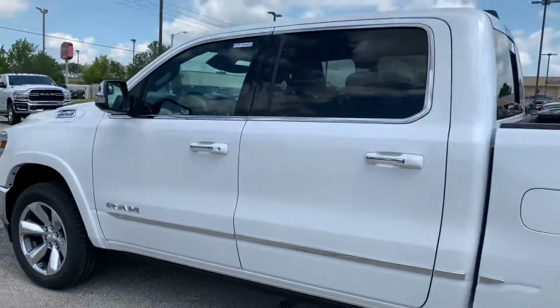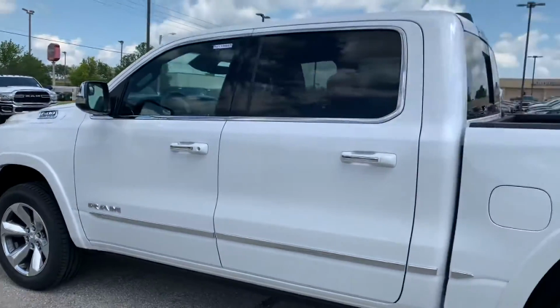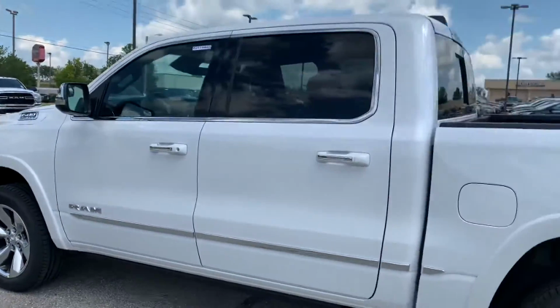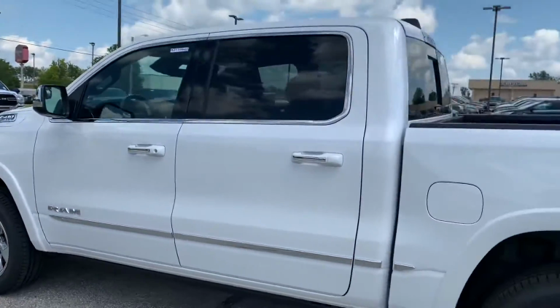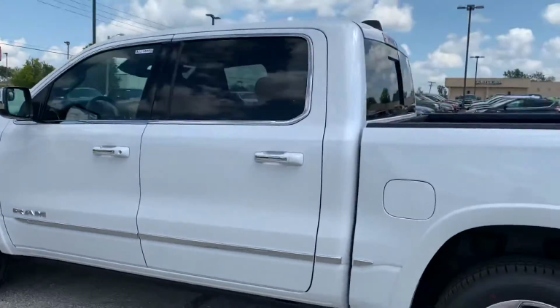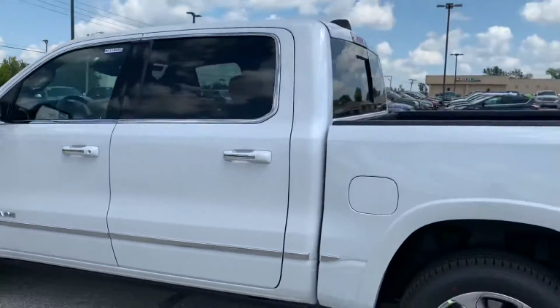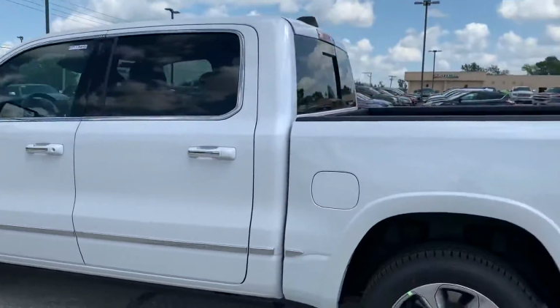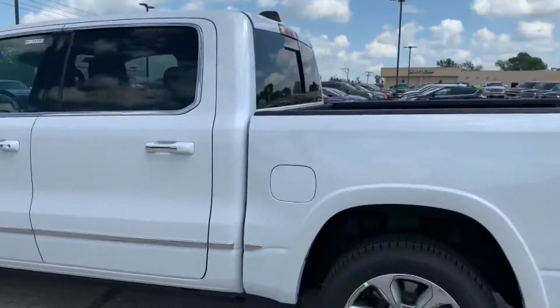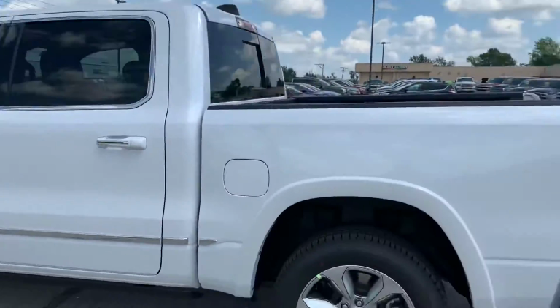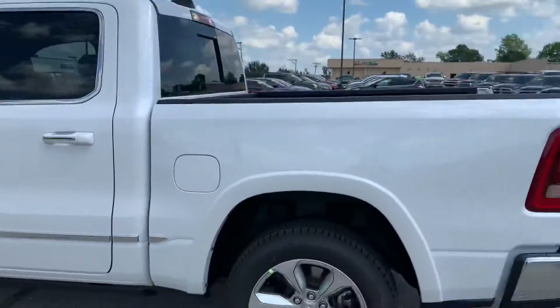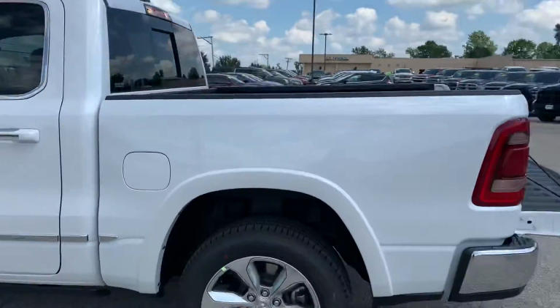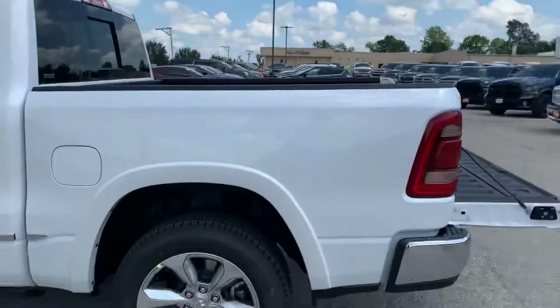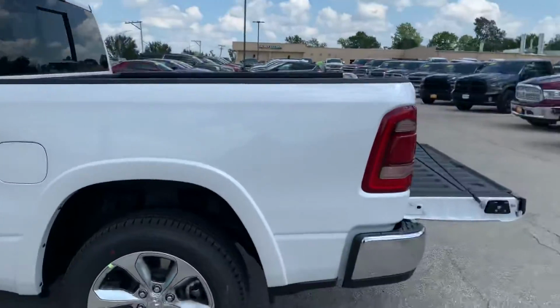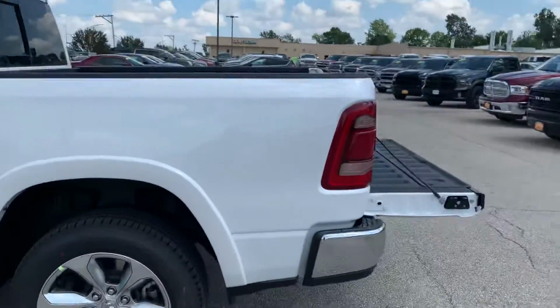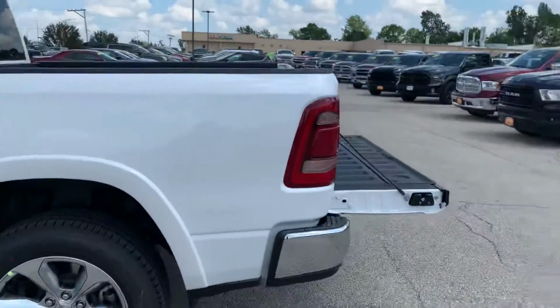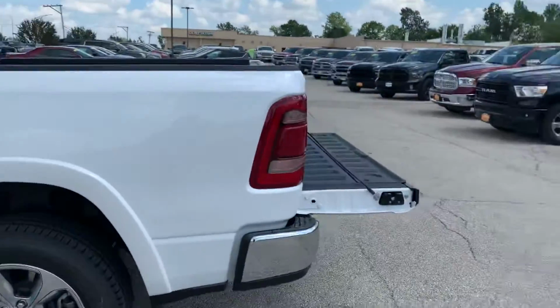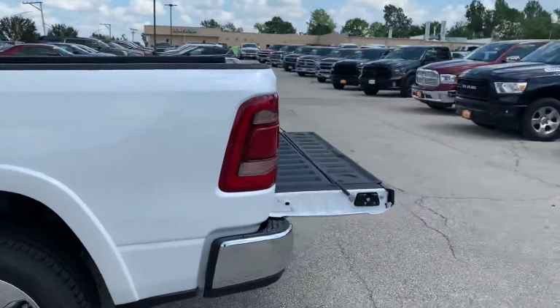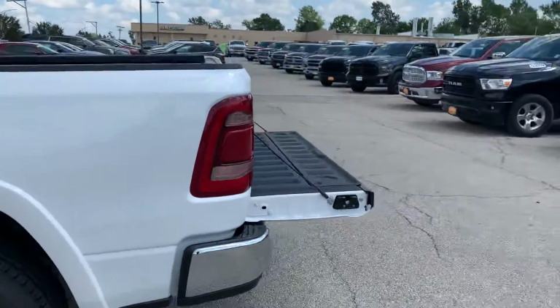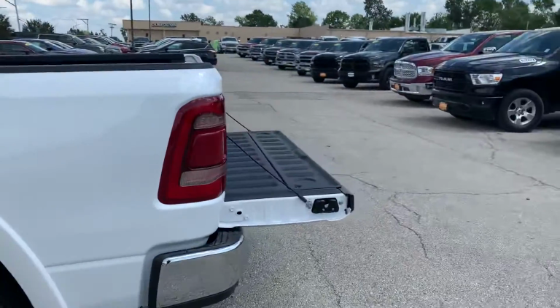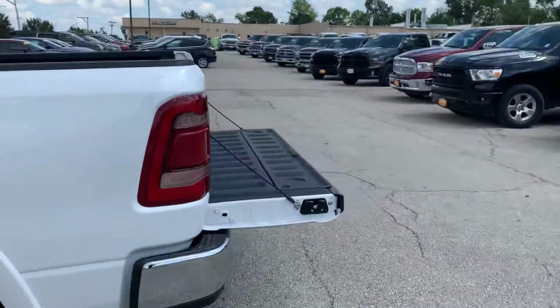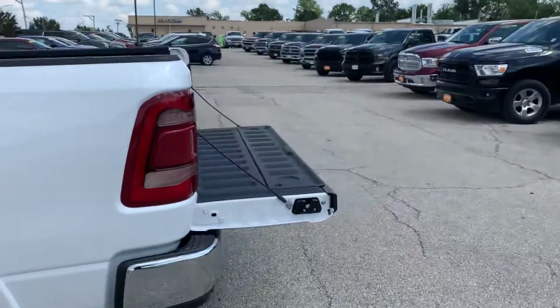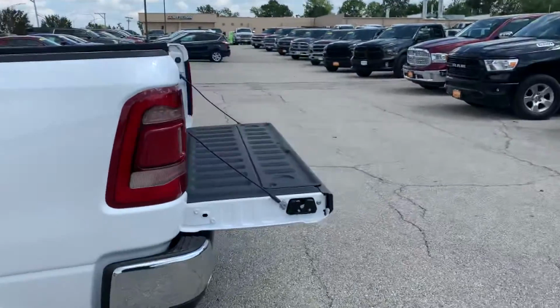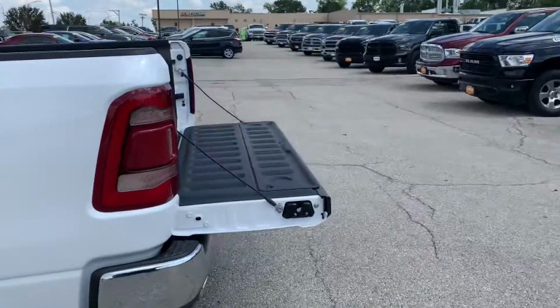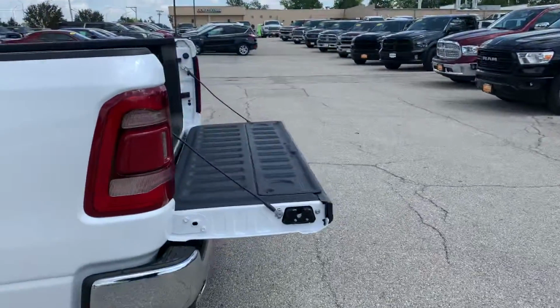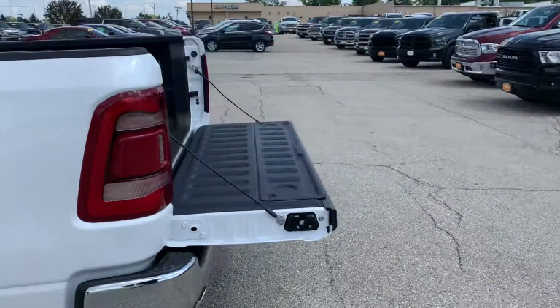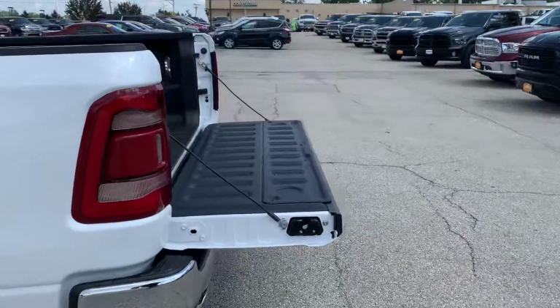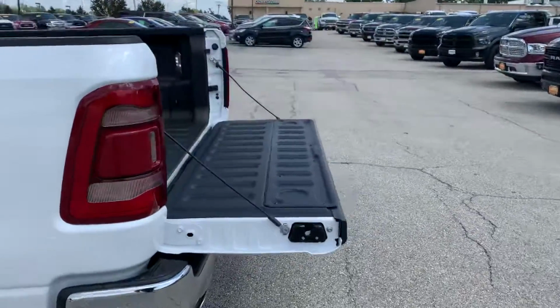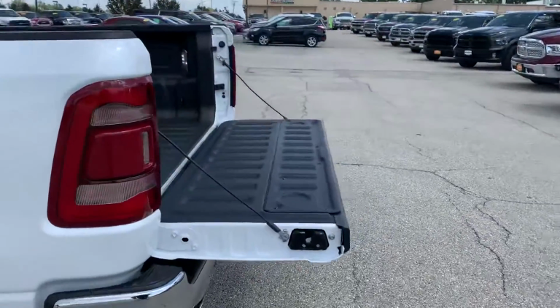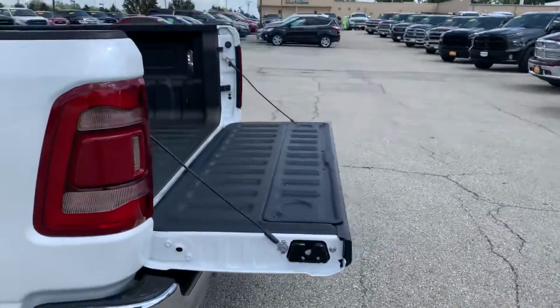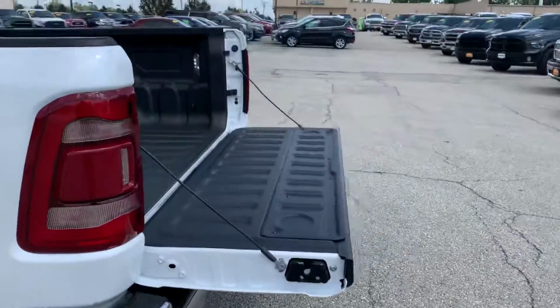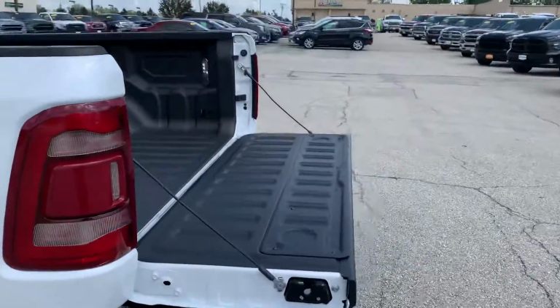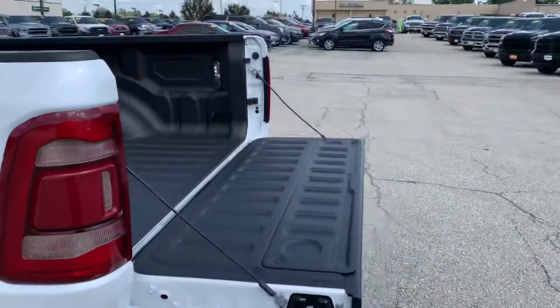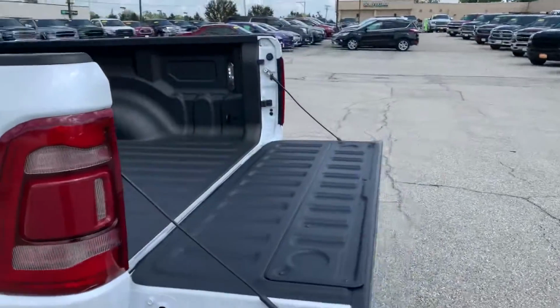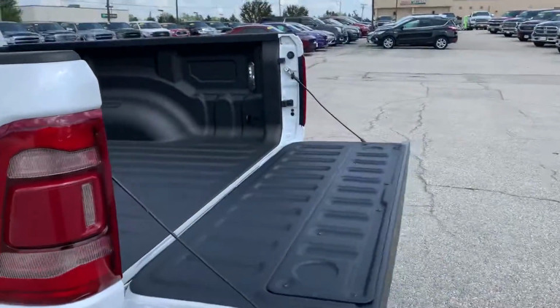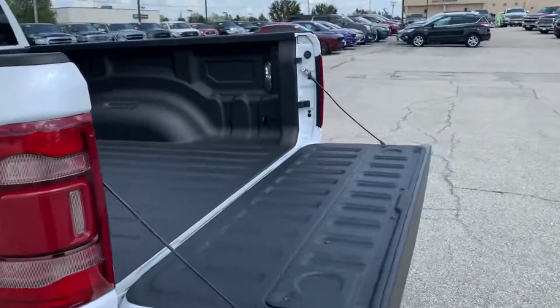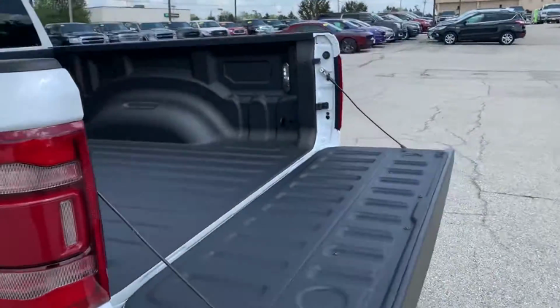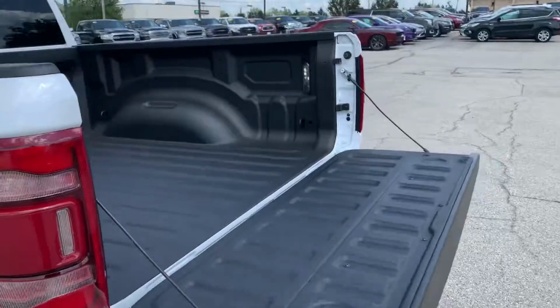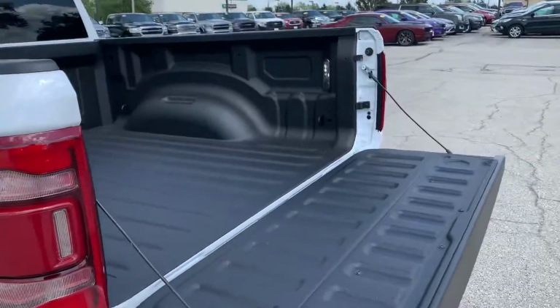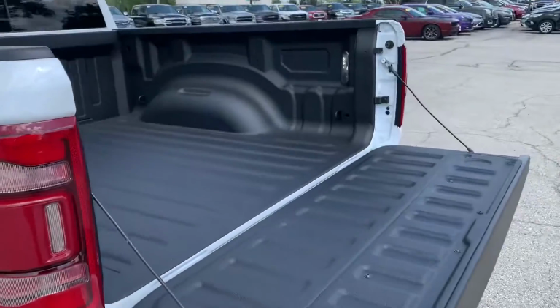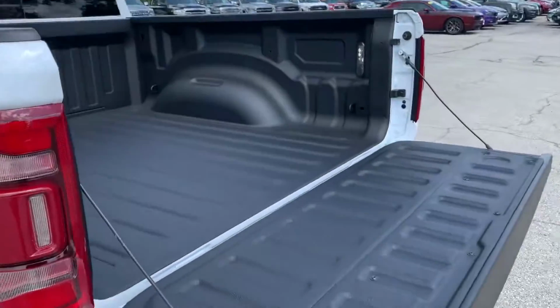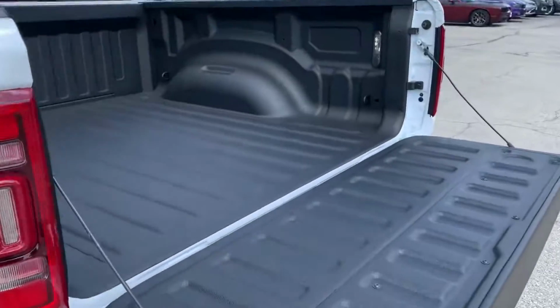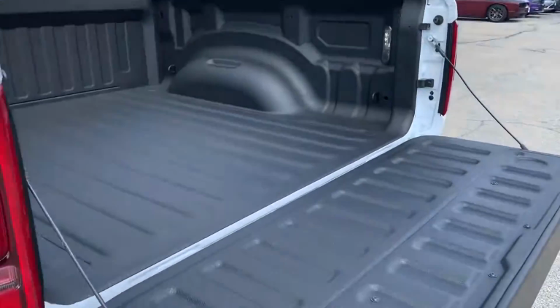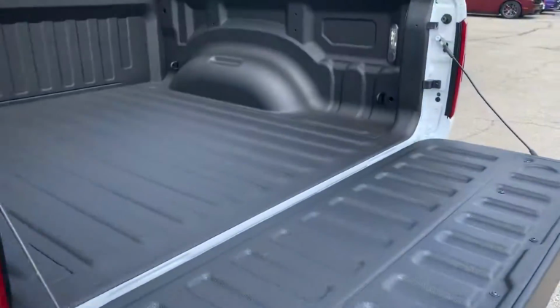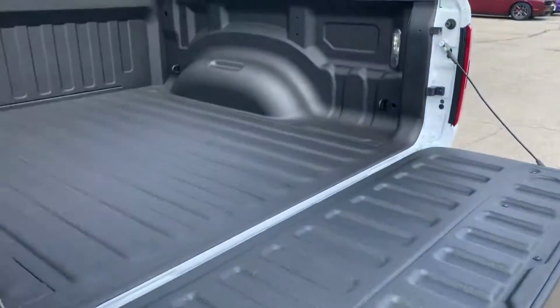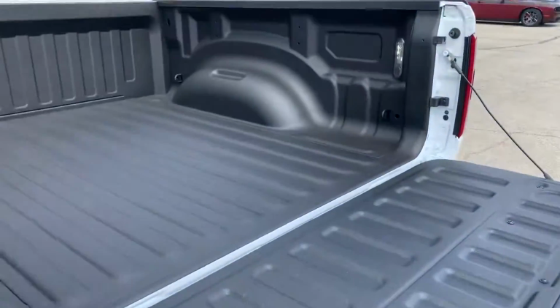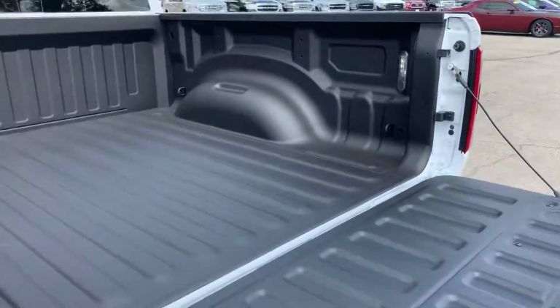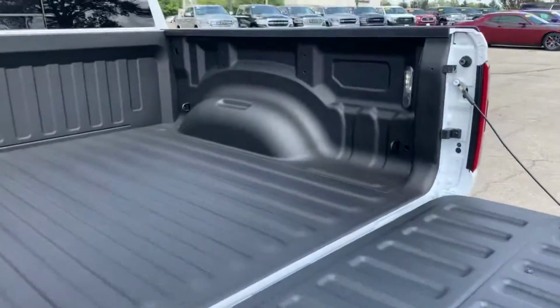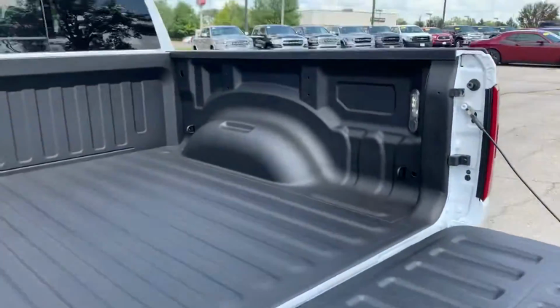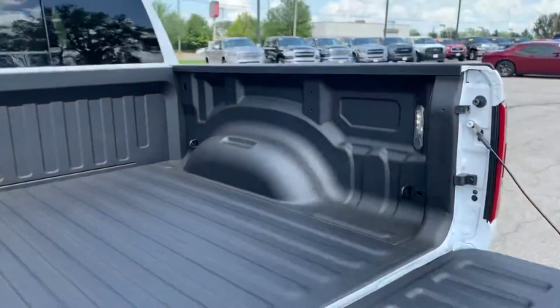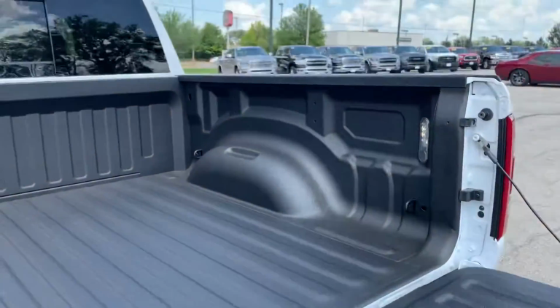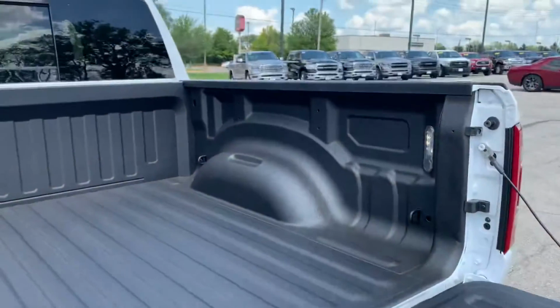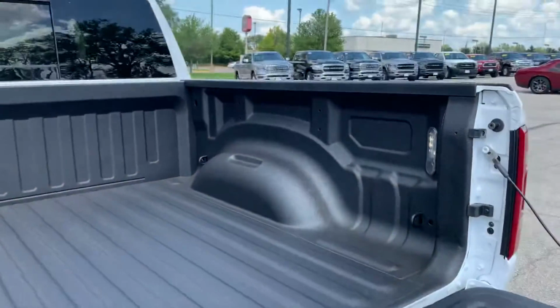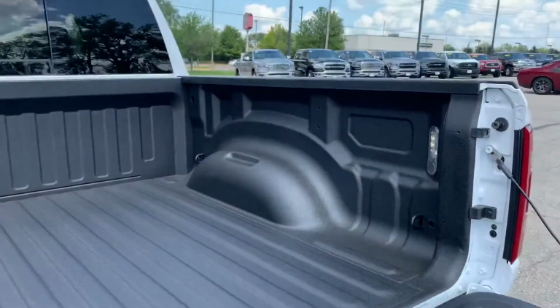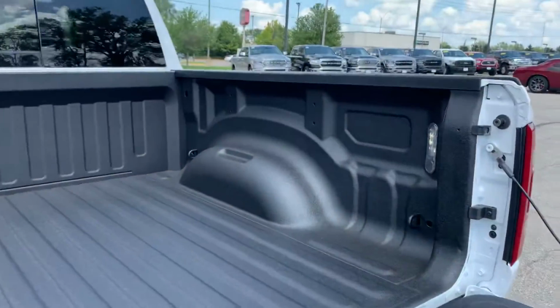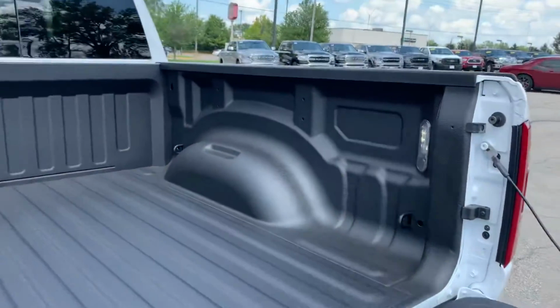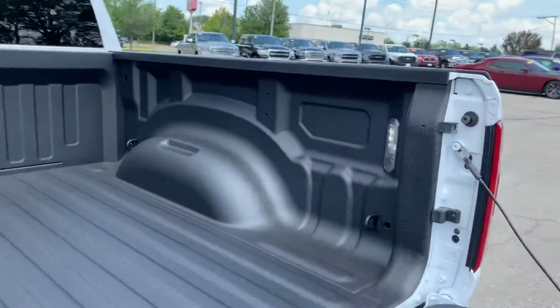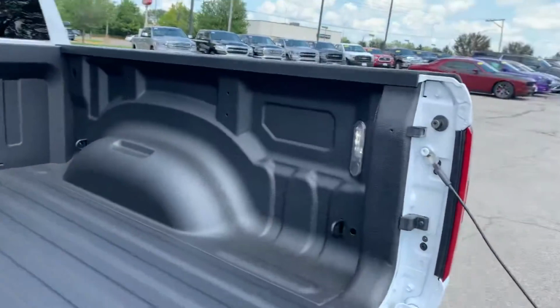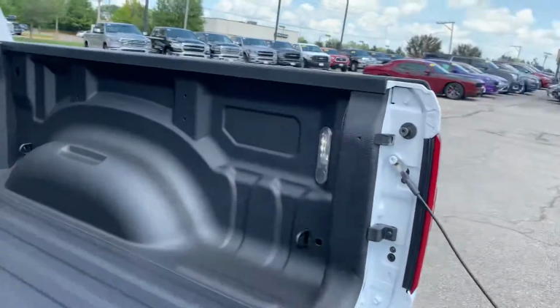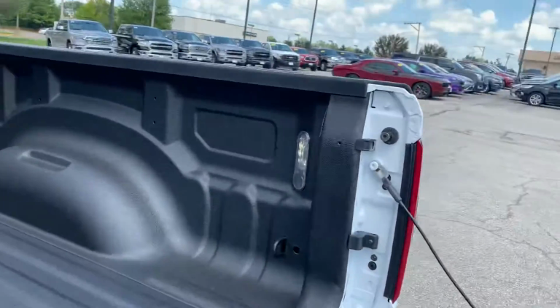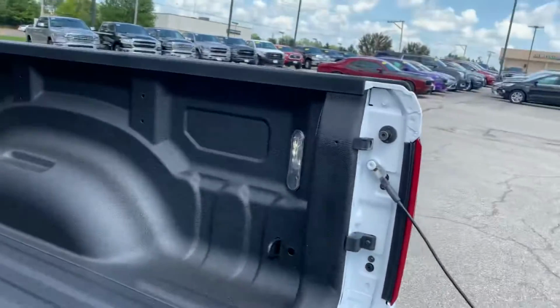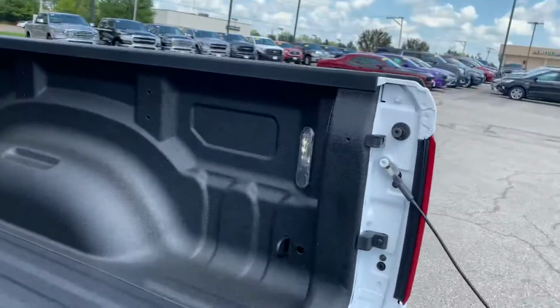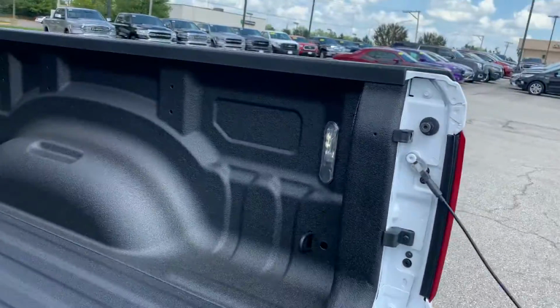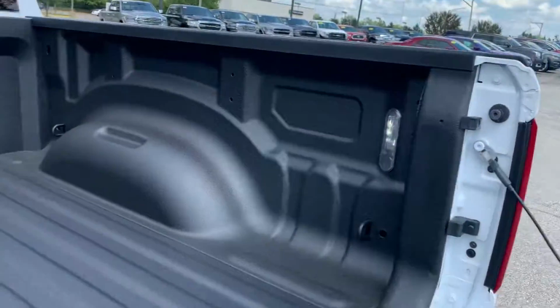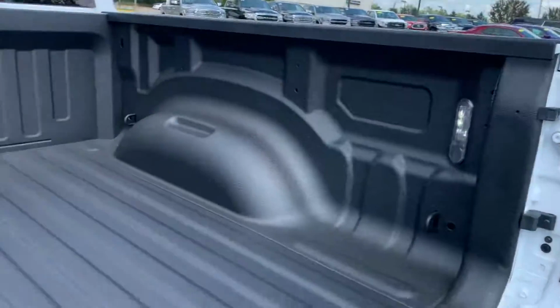It does have a bed liner in it here — spray-in, which is really cool. It does have your bed utility grip and your lighting there.